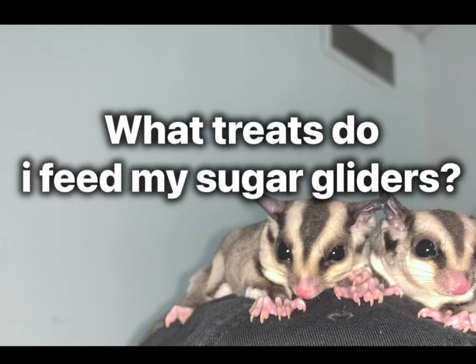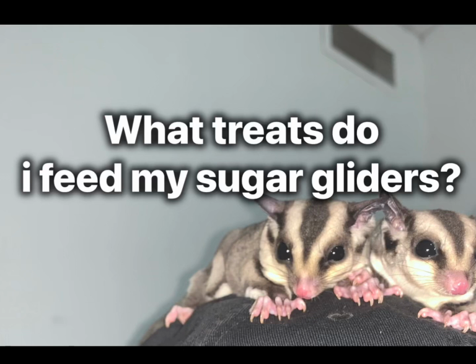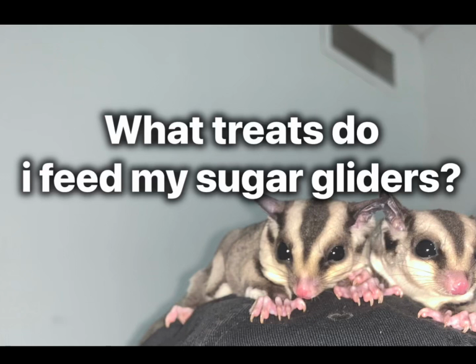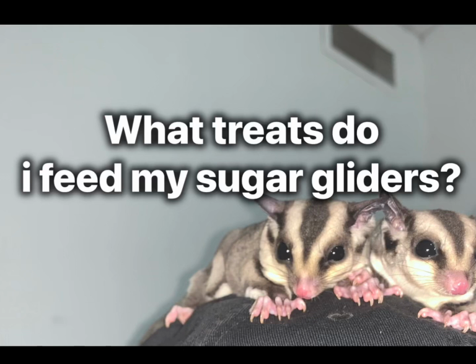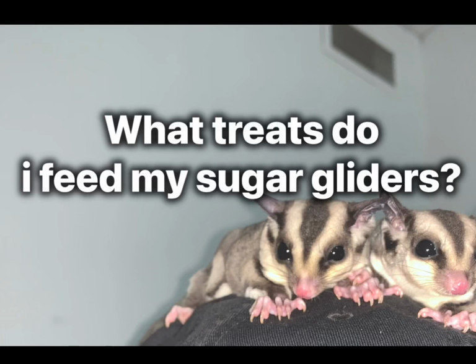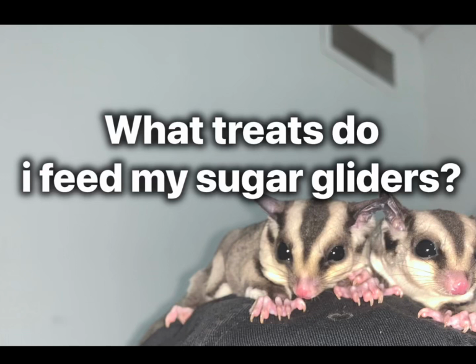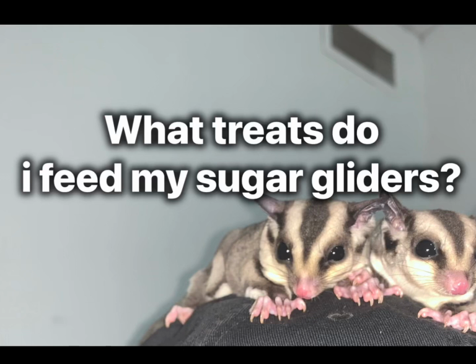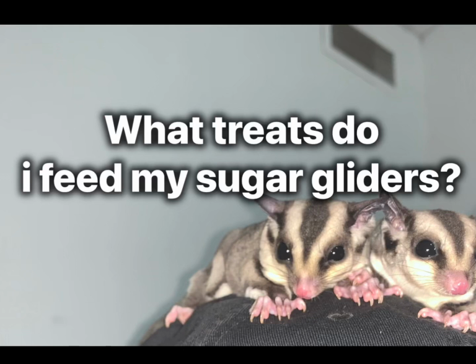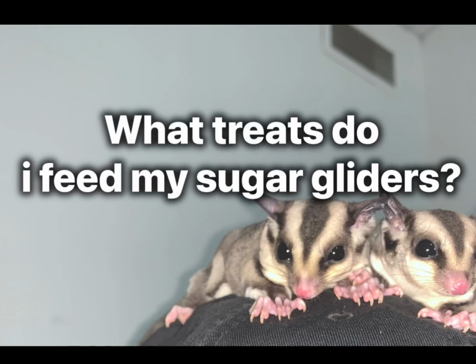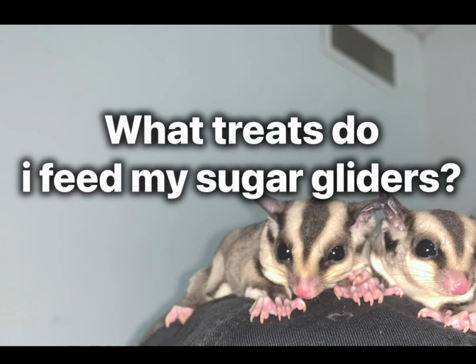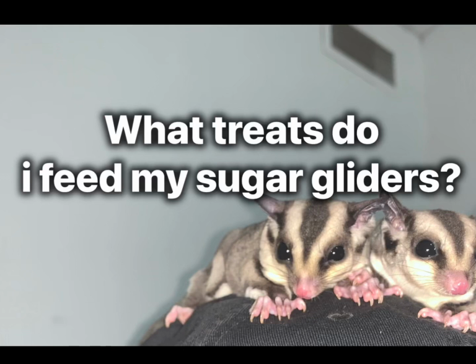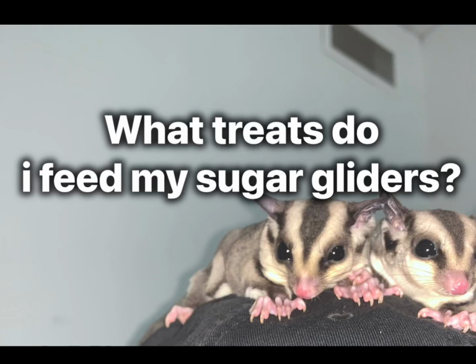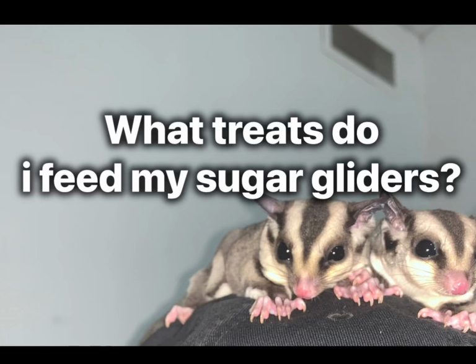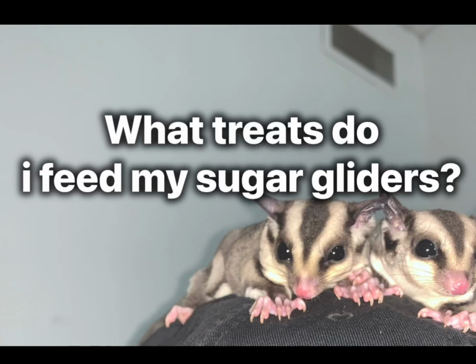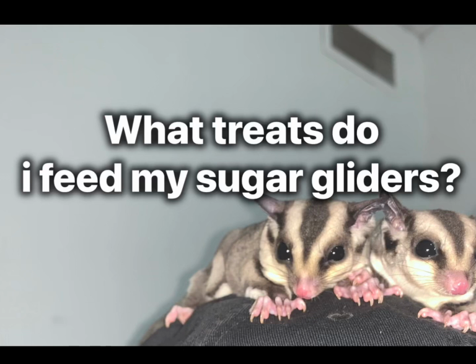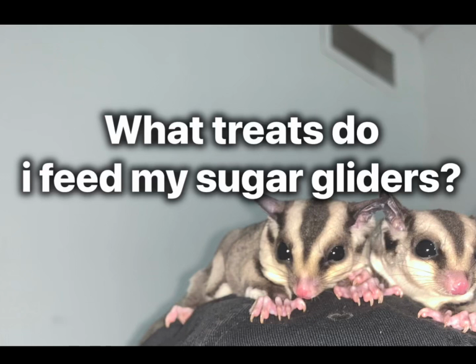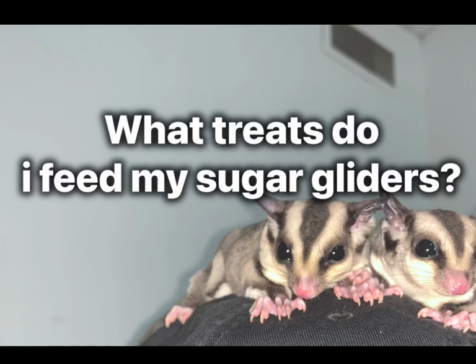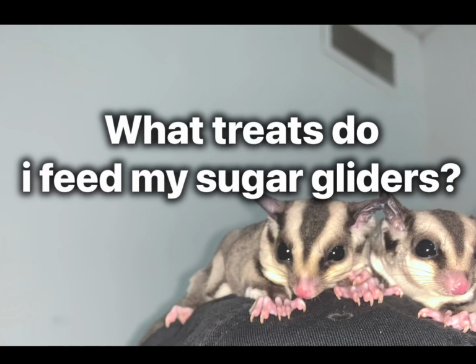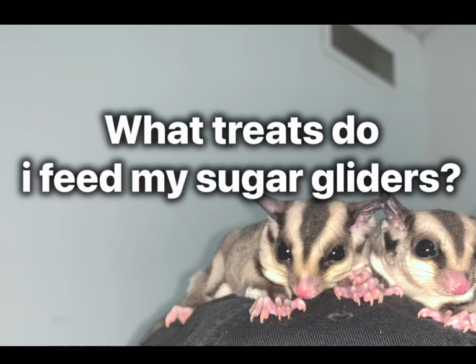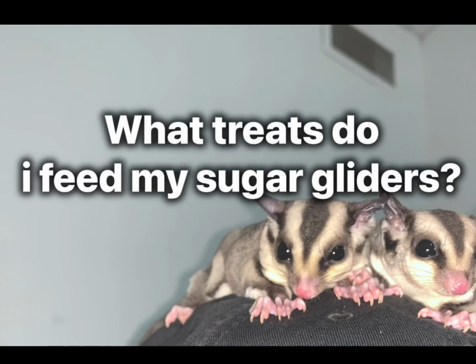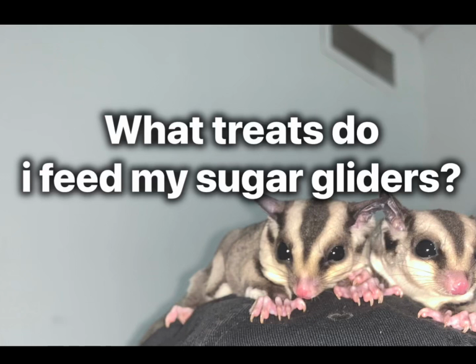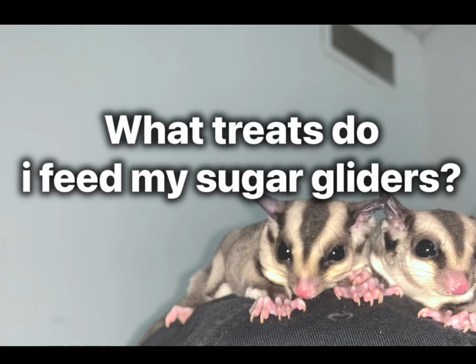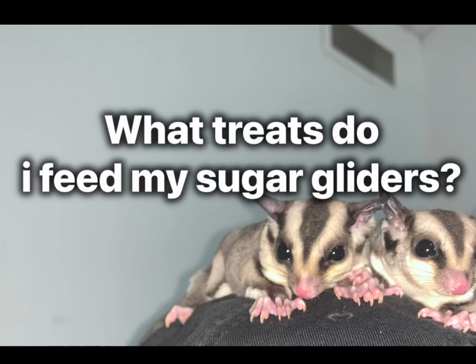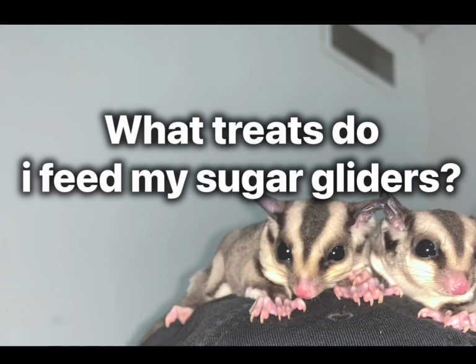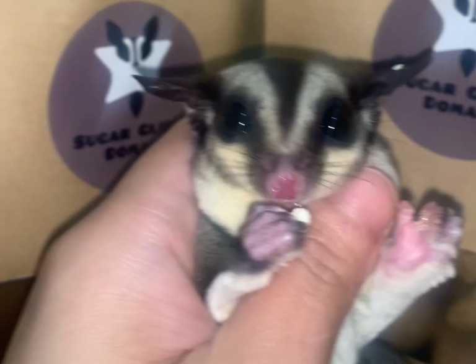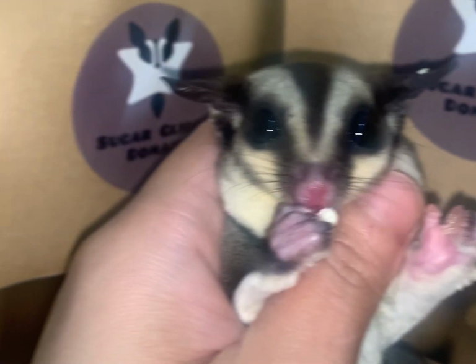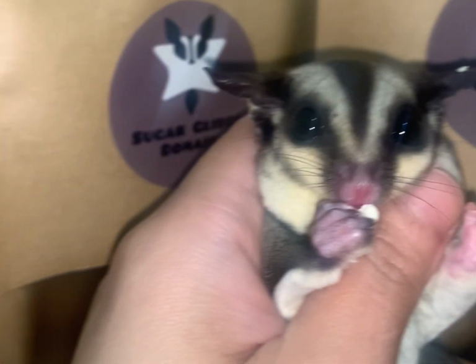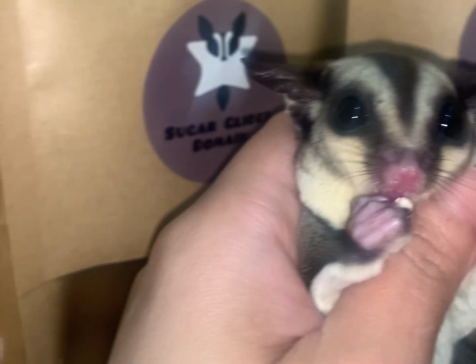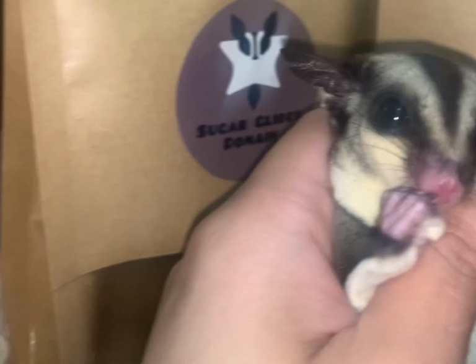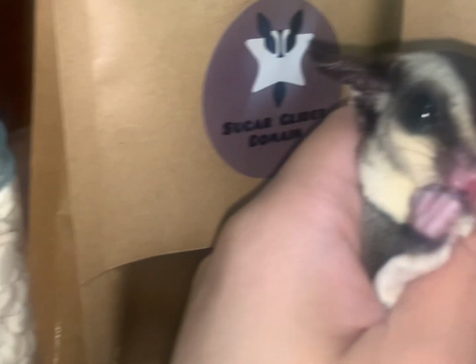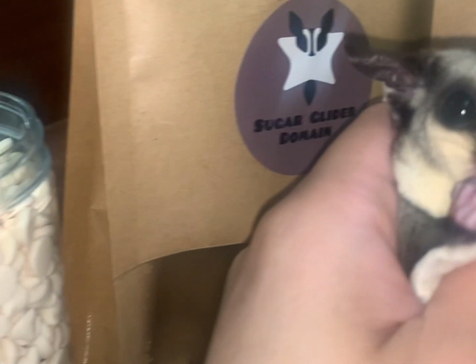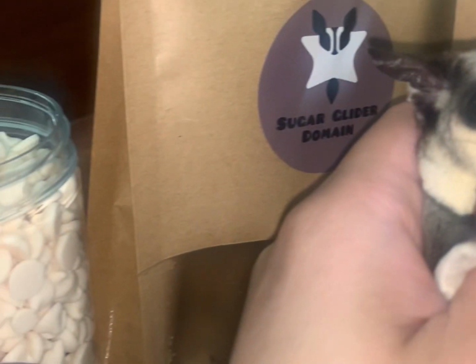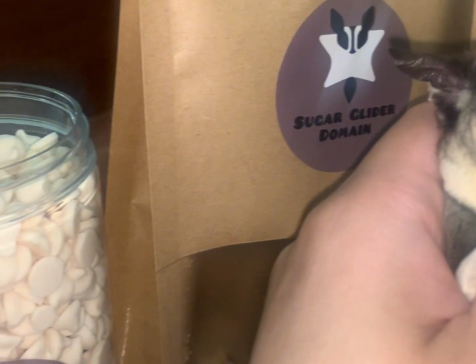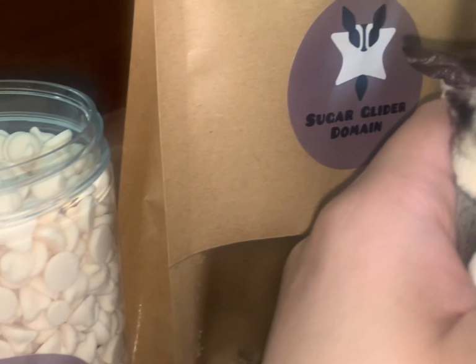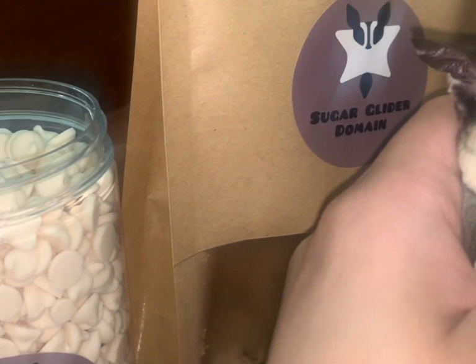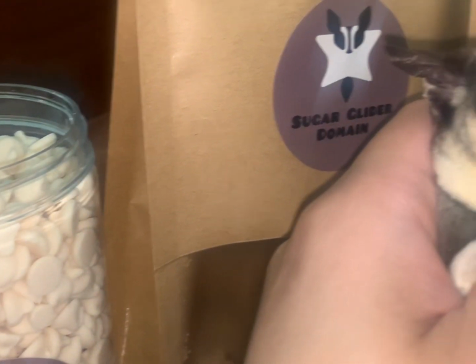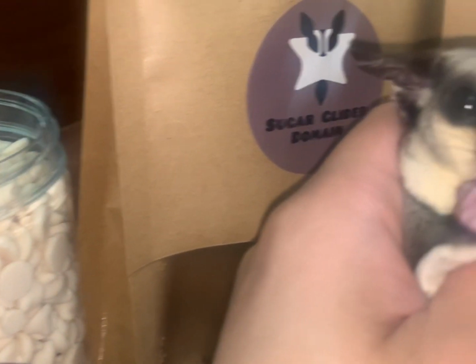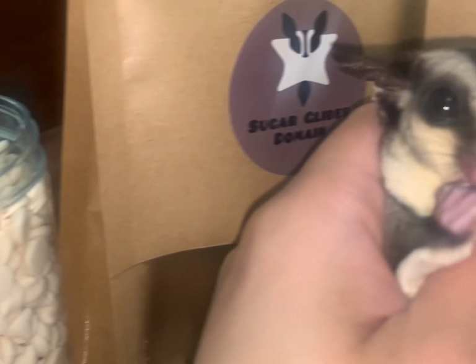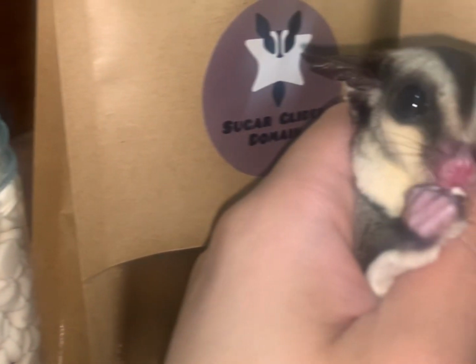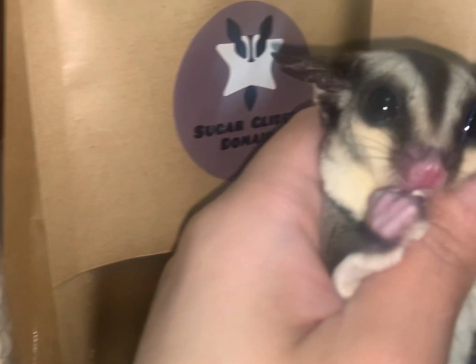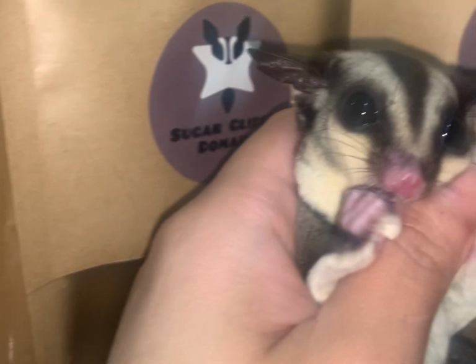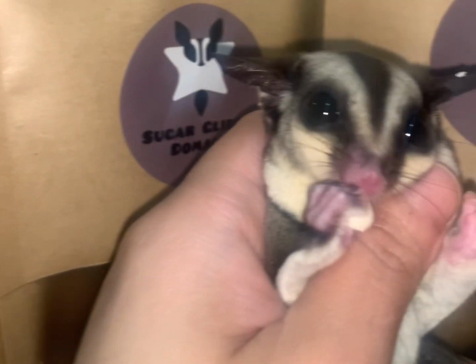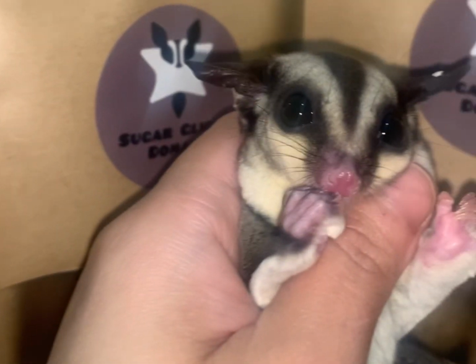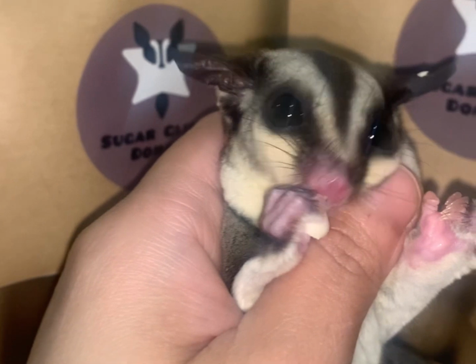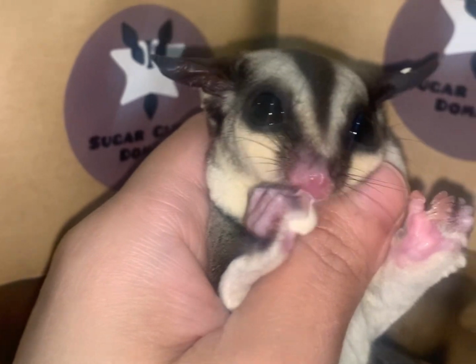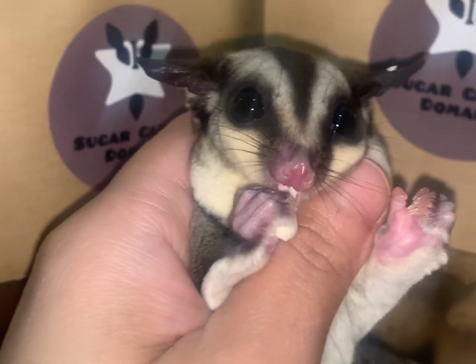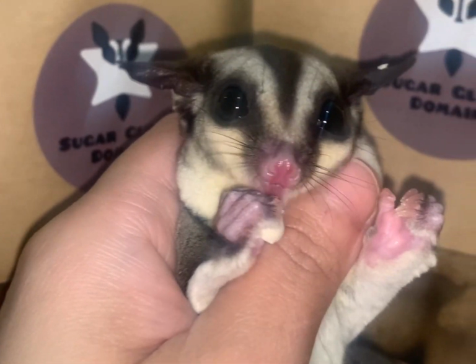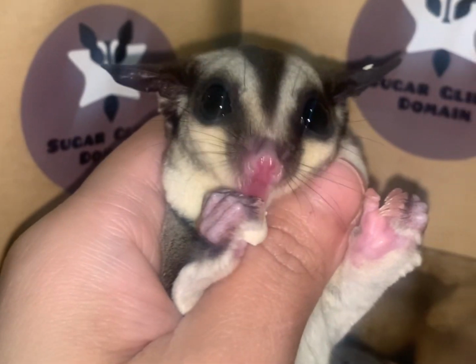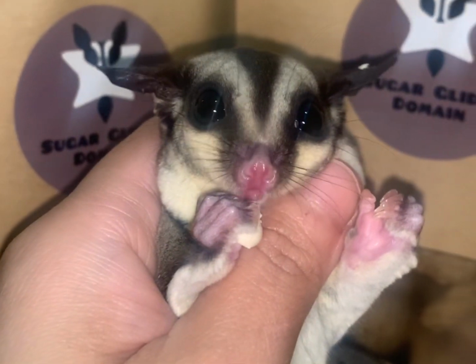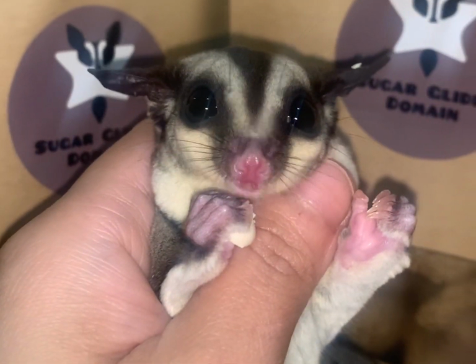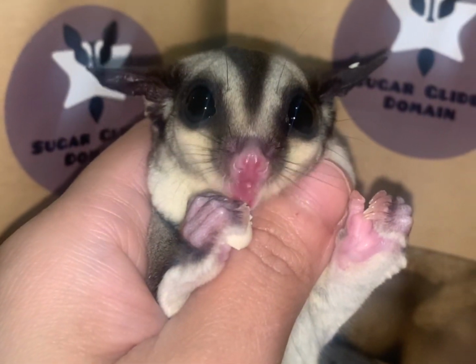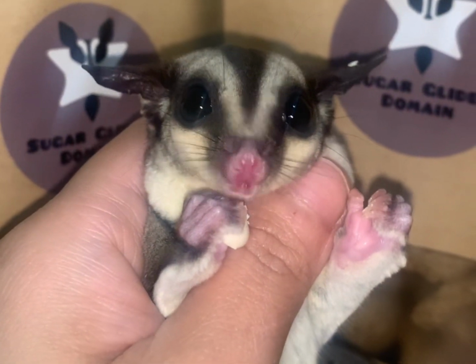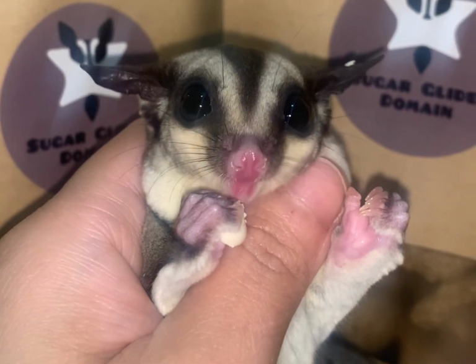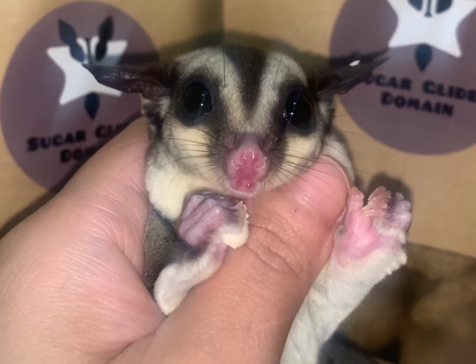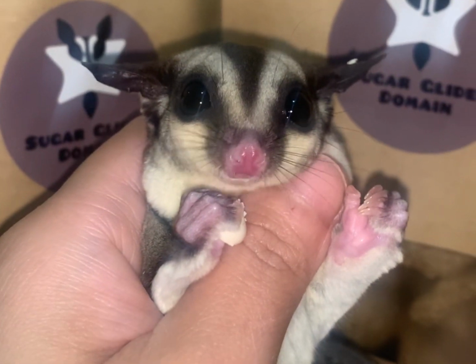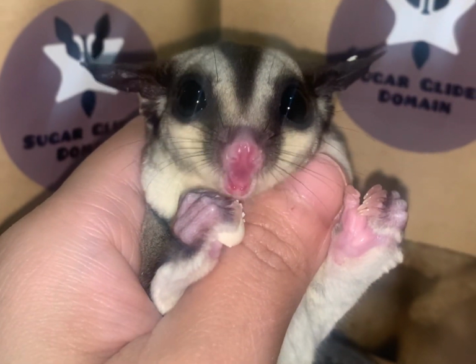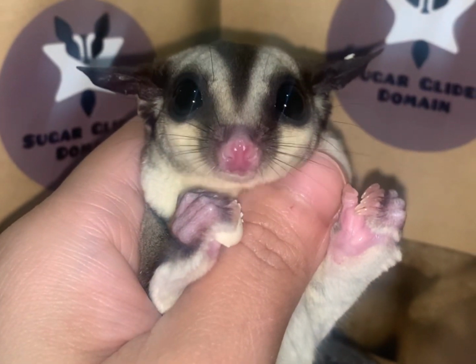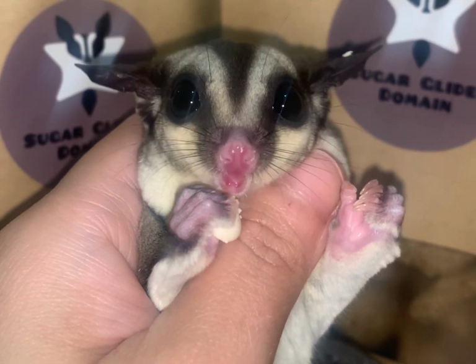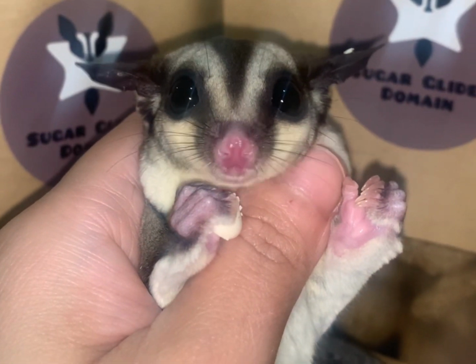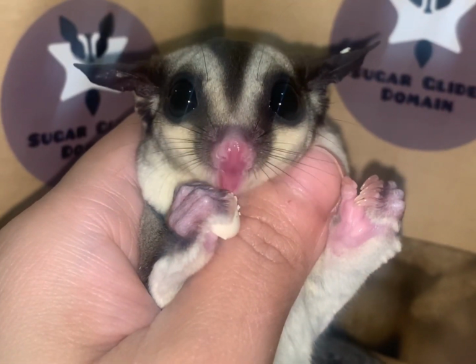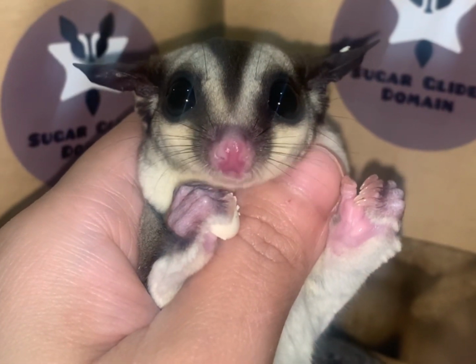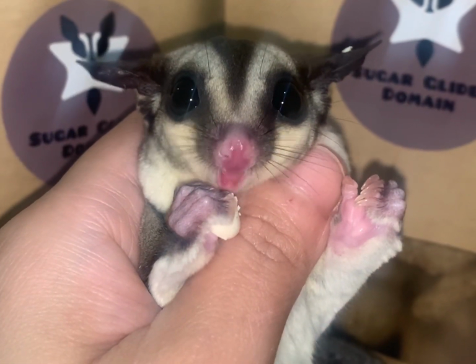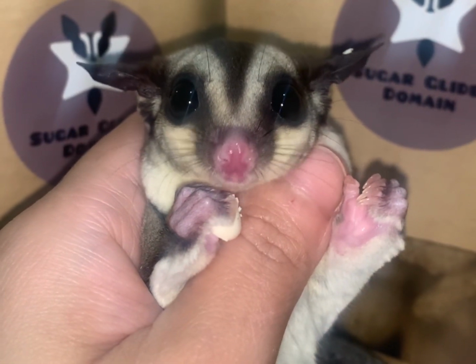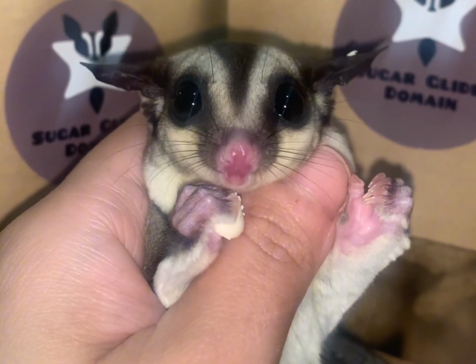What treats do I feed my sugar gliders? Let's start with yogurt drops. Yogurt drops are the number one treat for gliders.